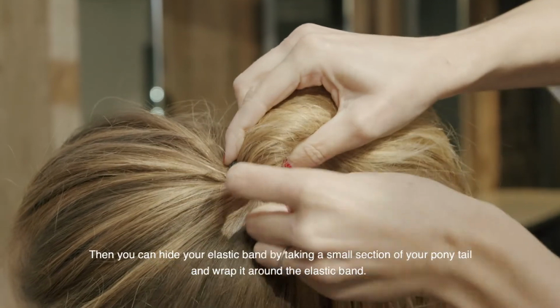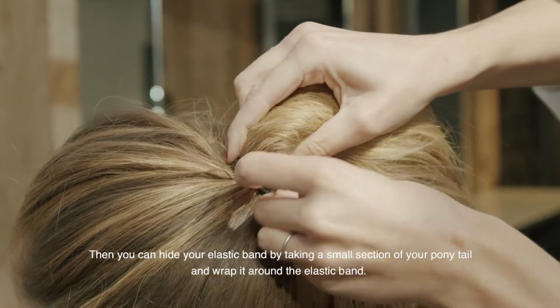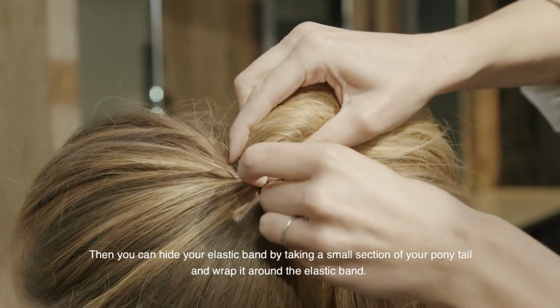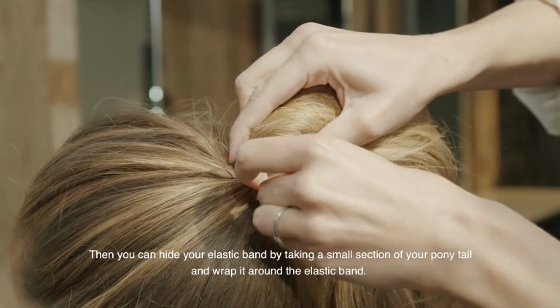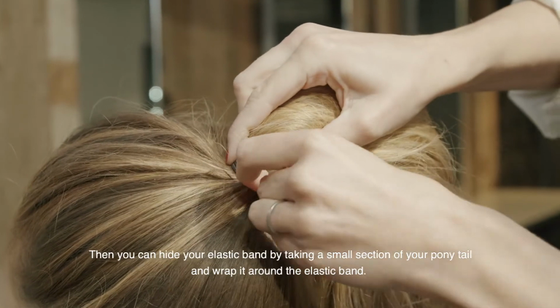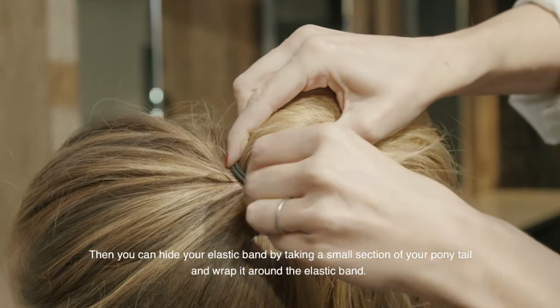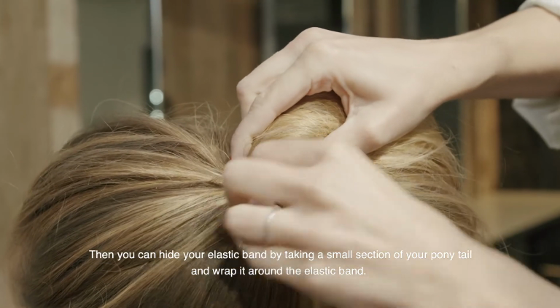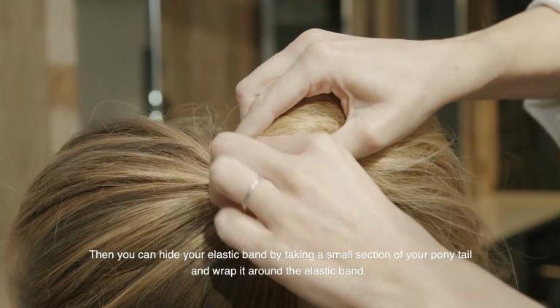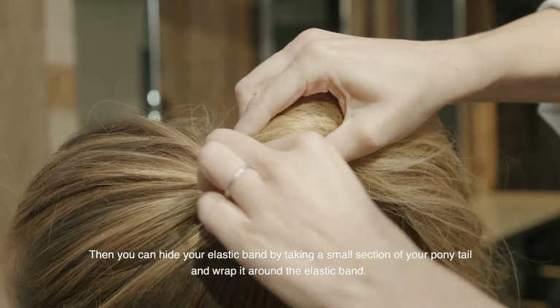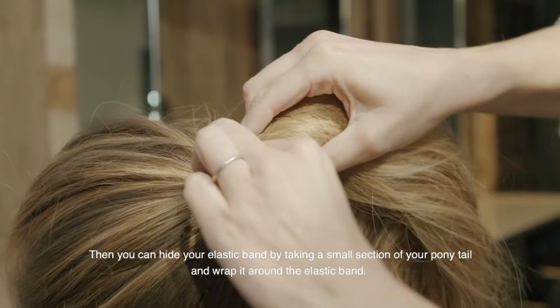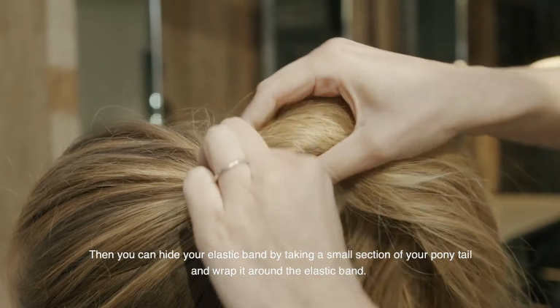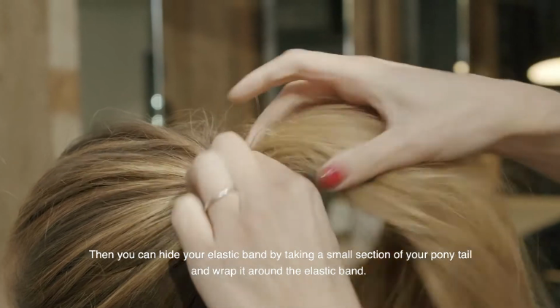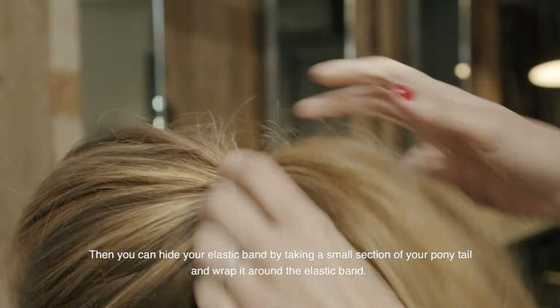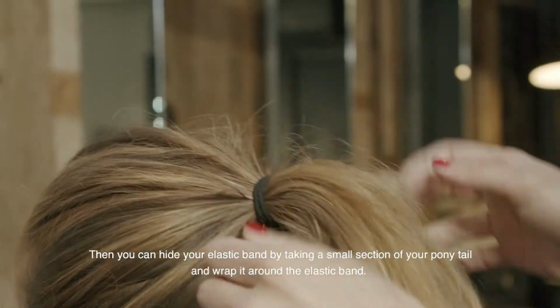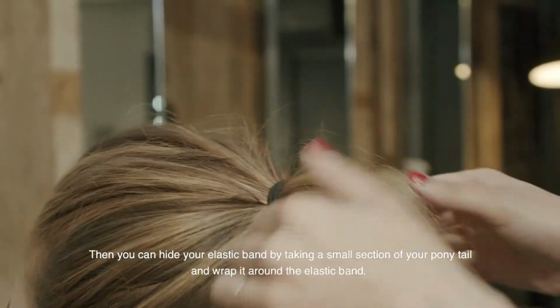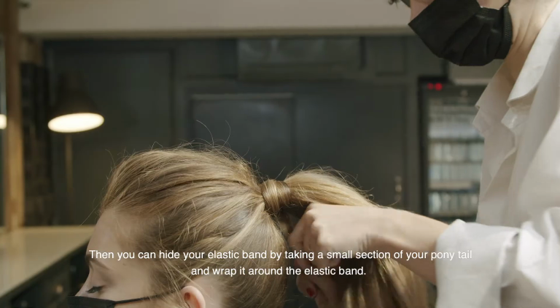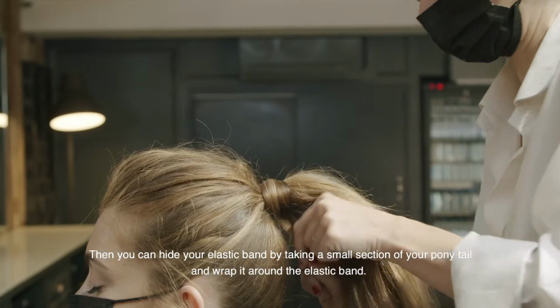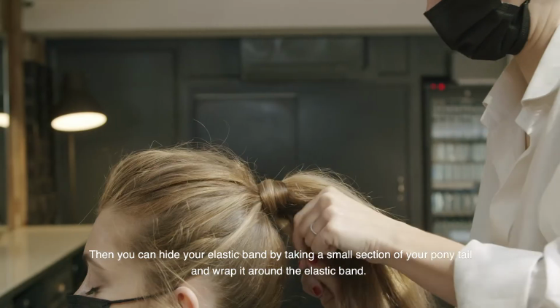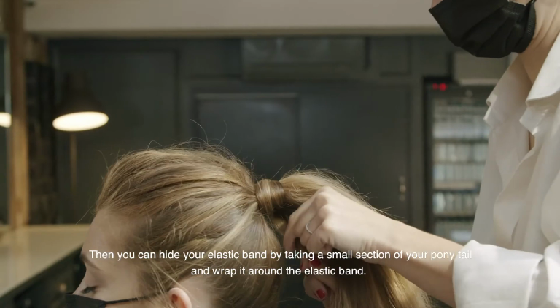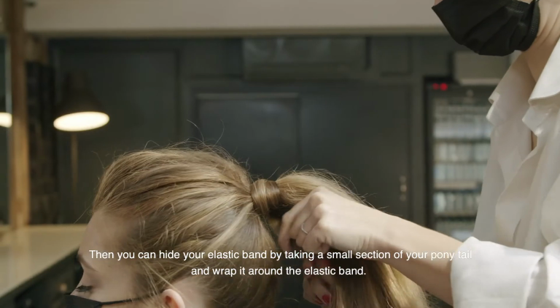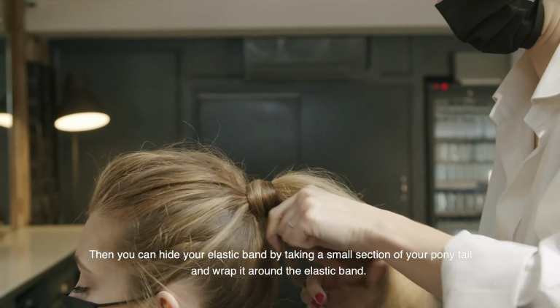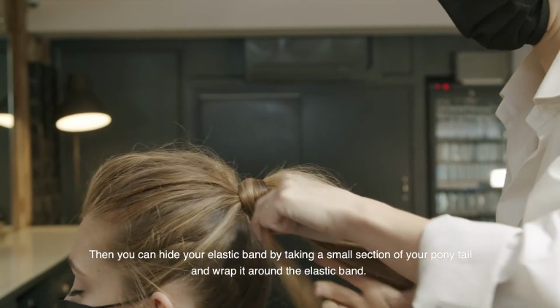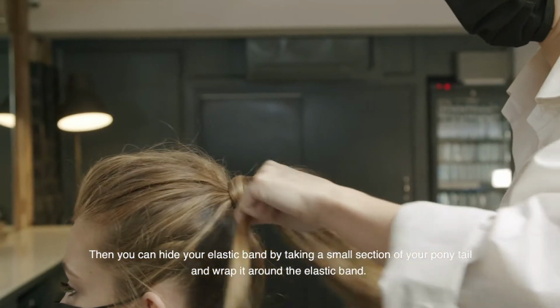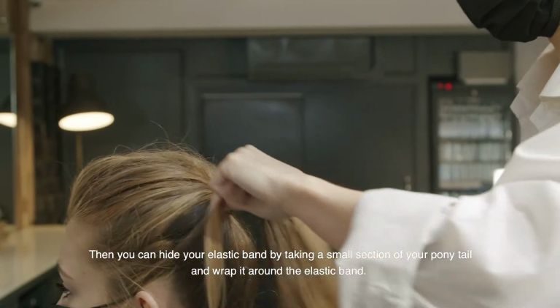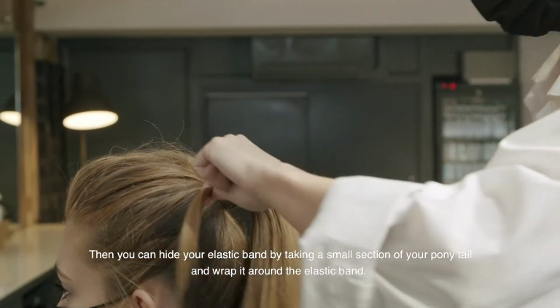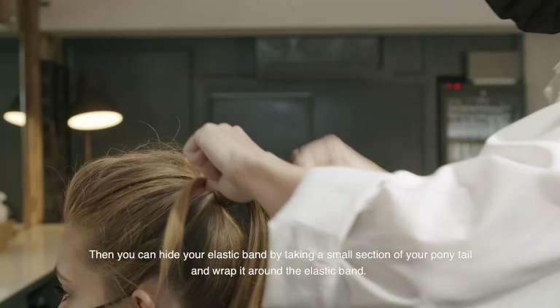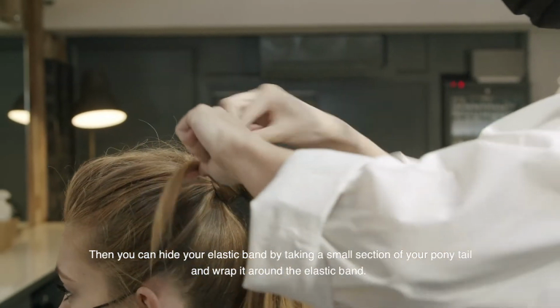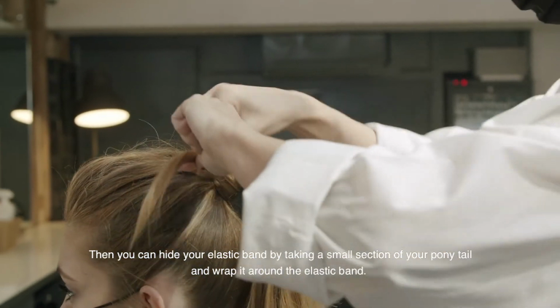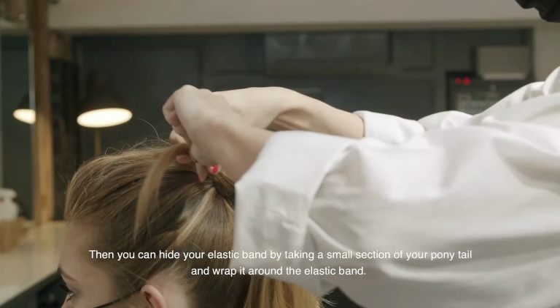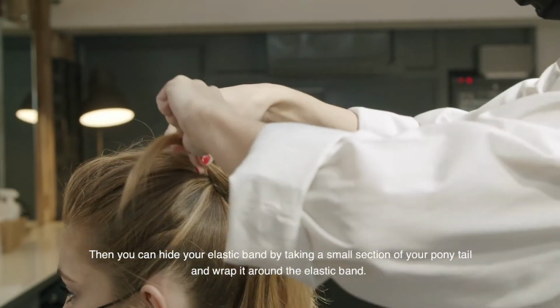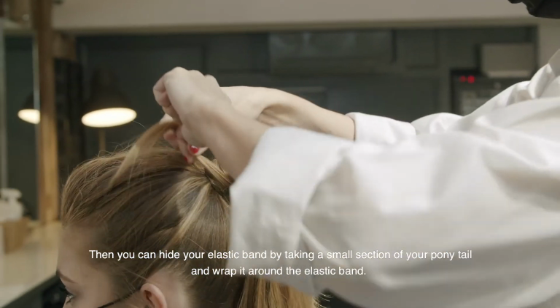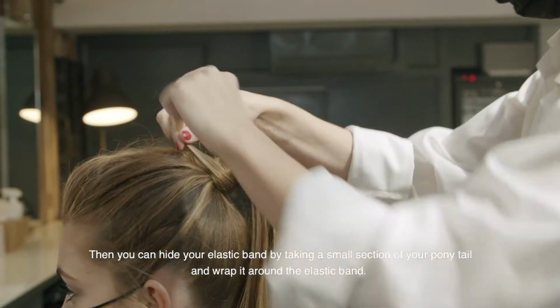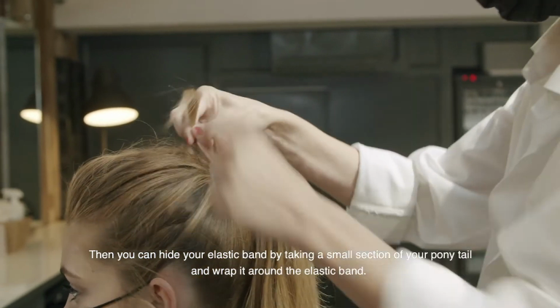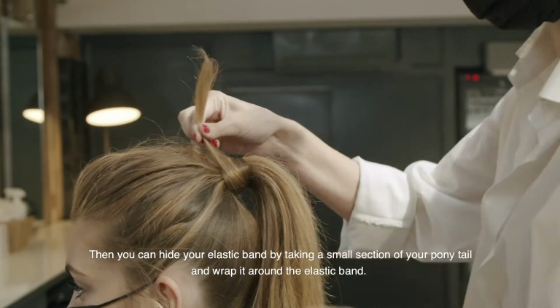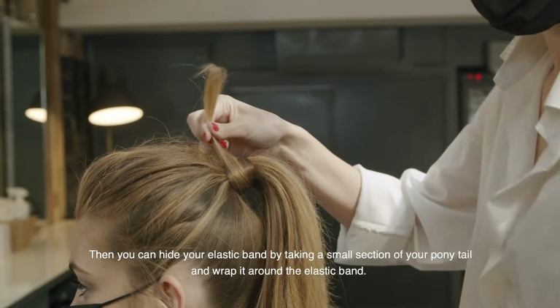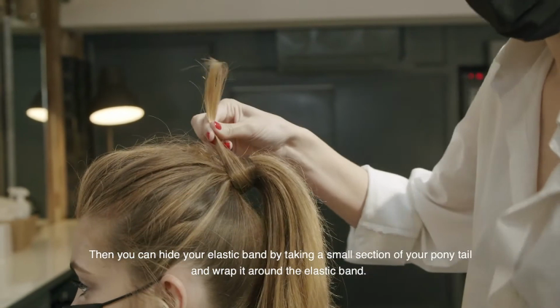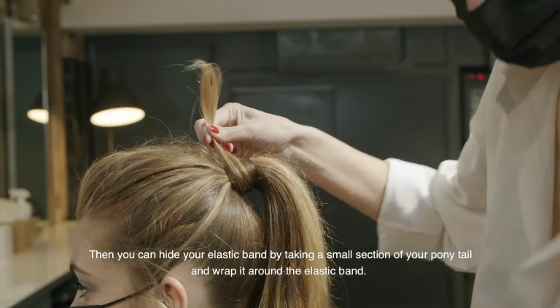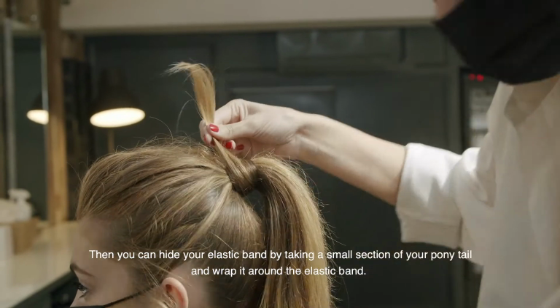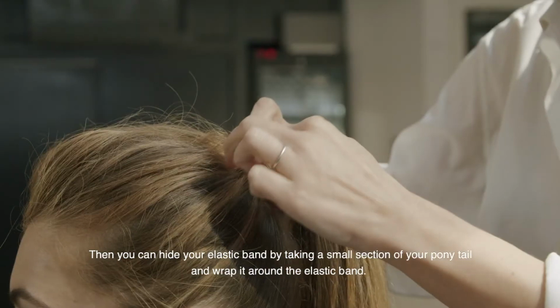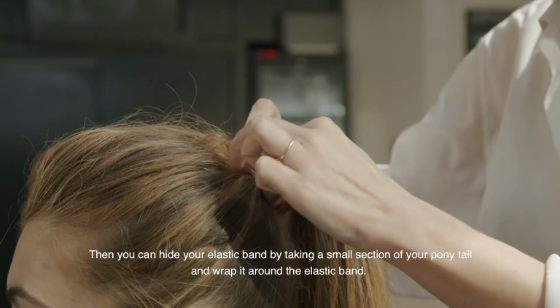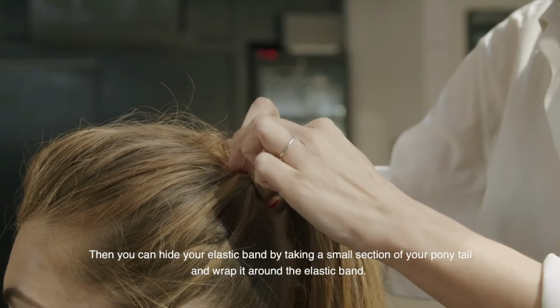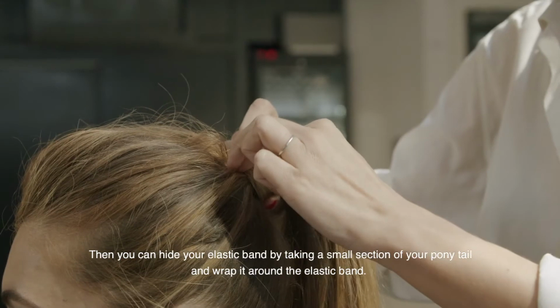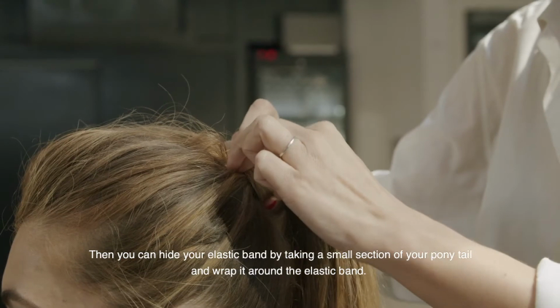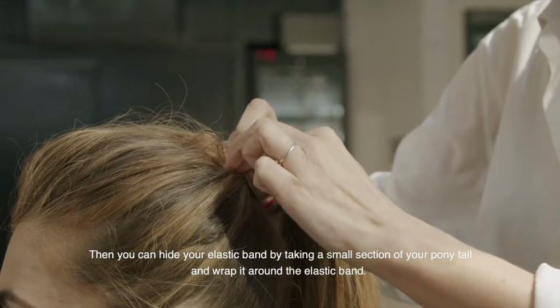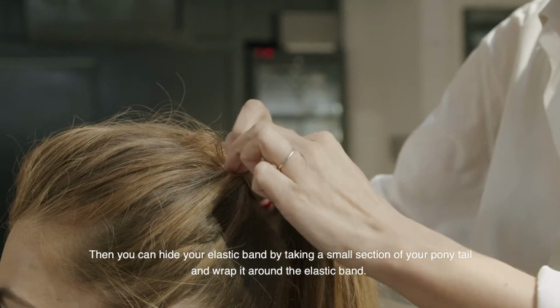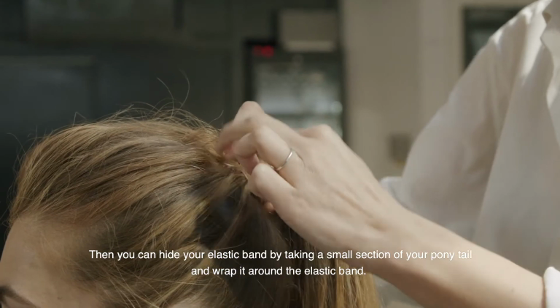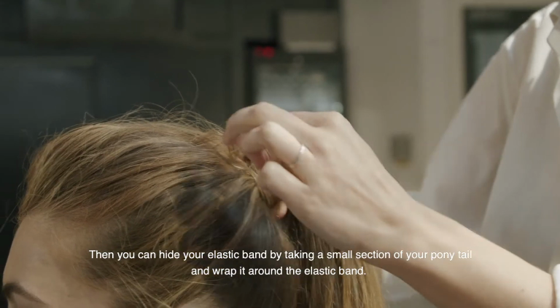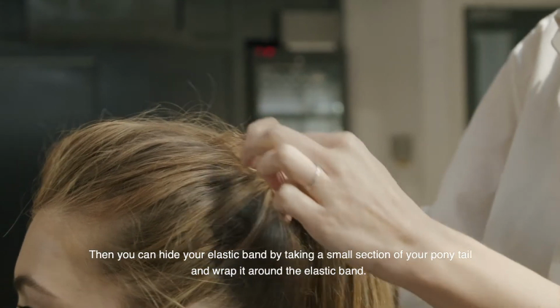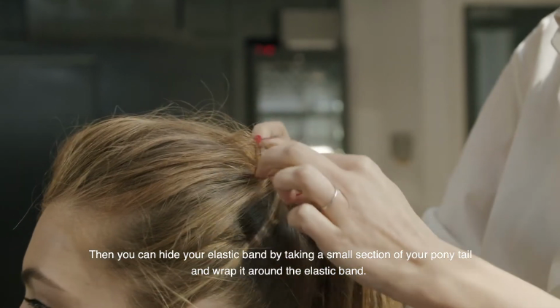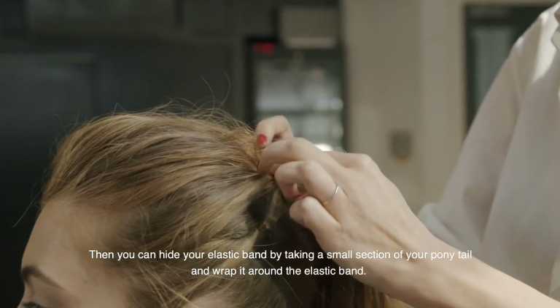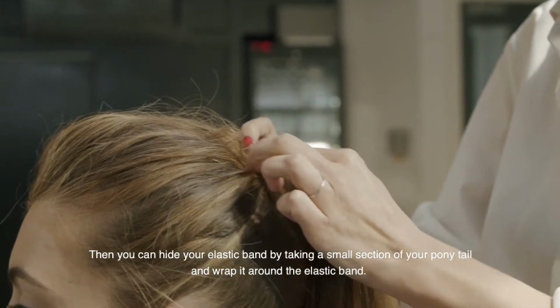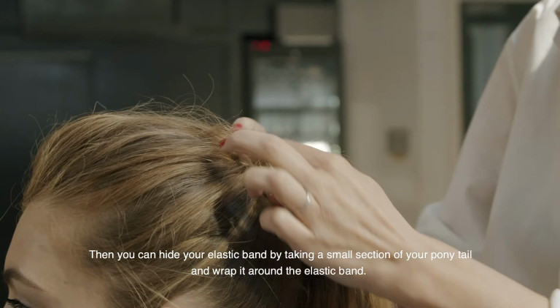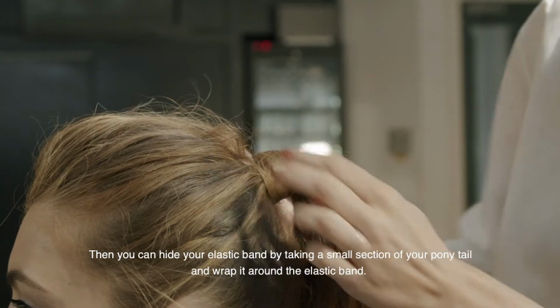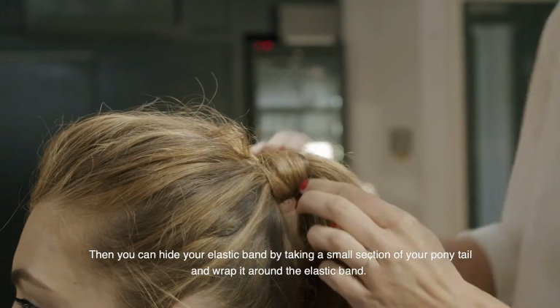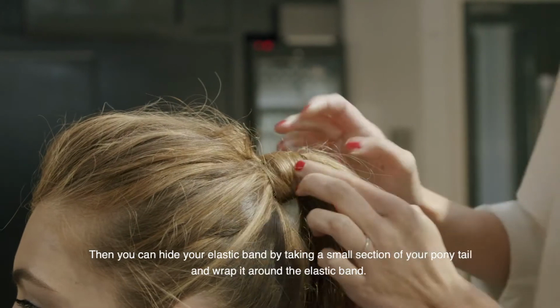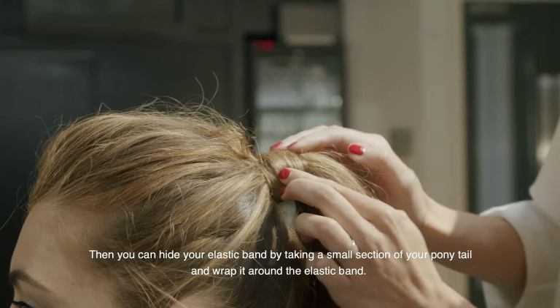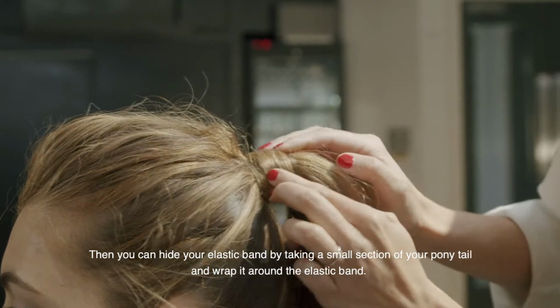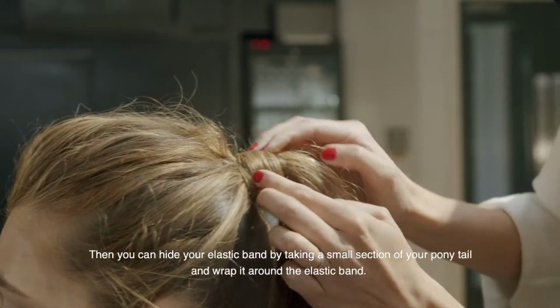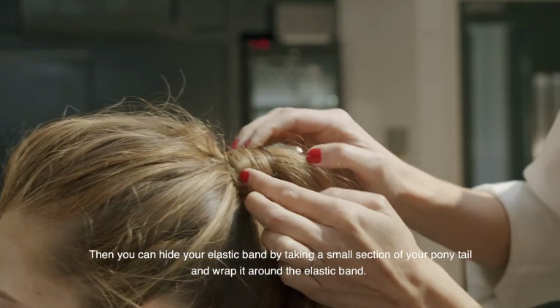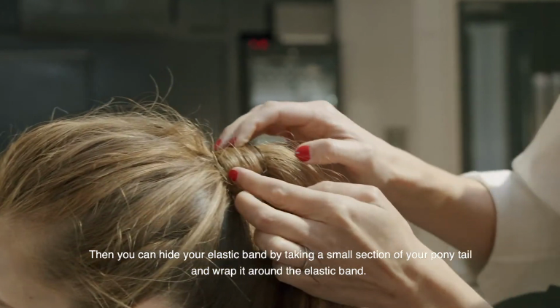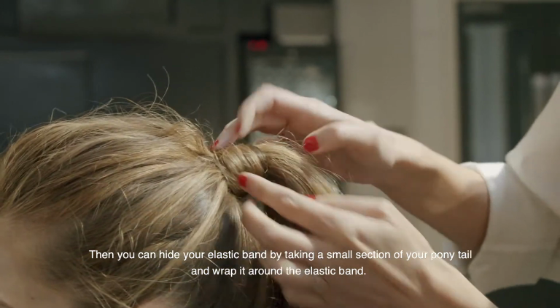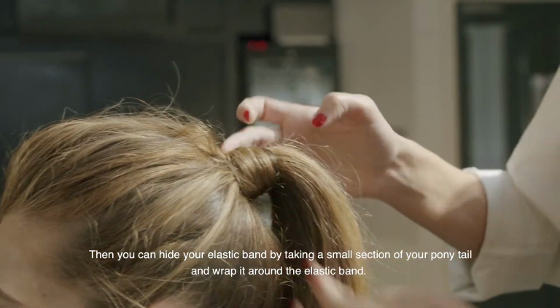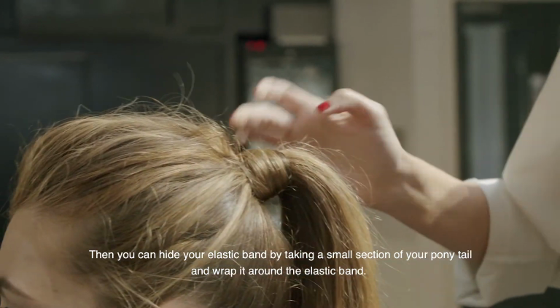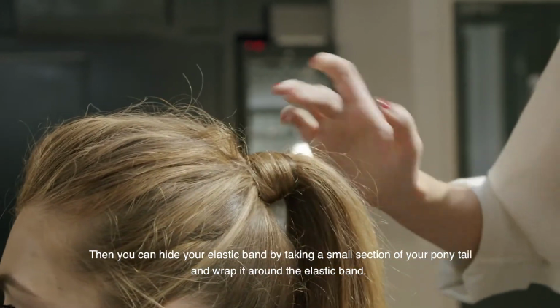Then you can hide your elastic band by taking a small section from your ponytail and just wrapping it around the elastic band.